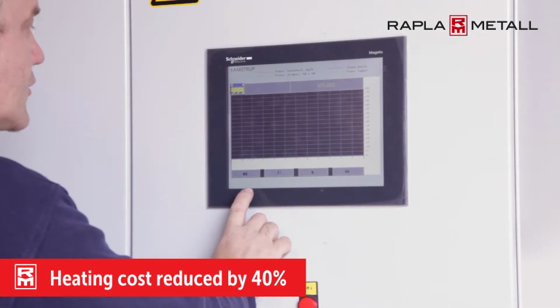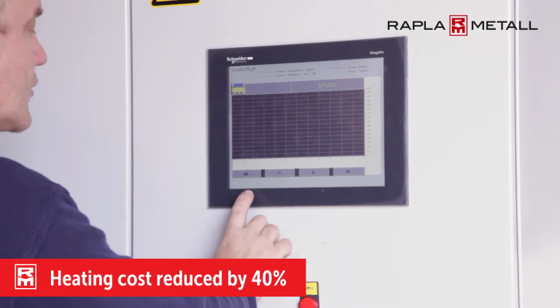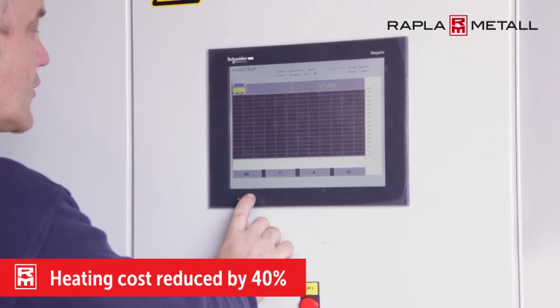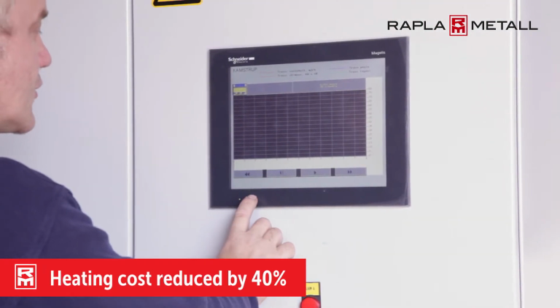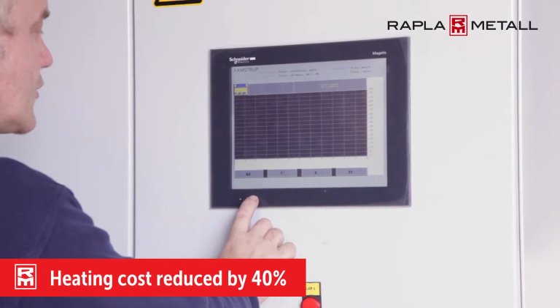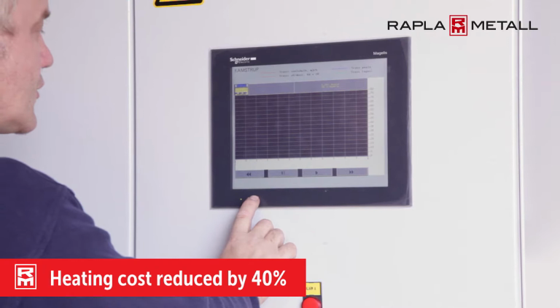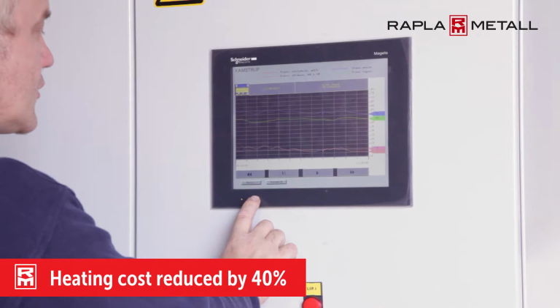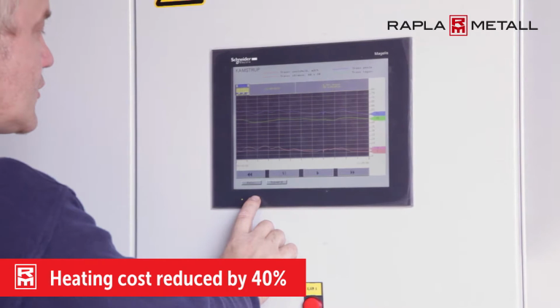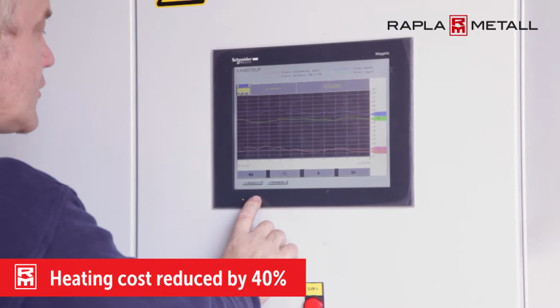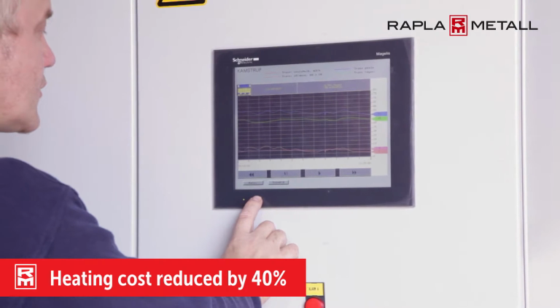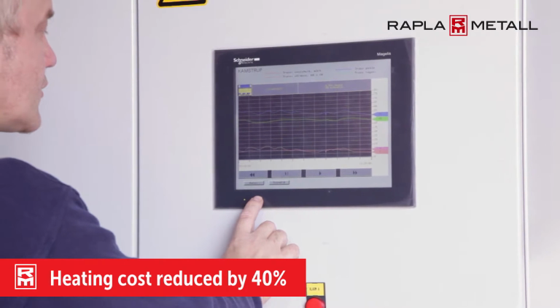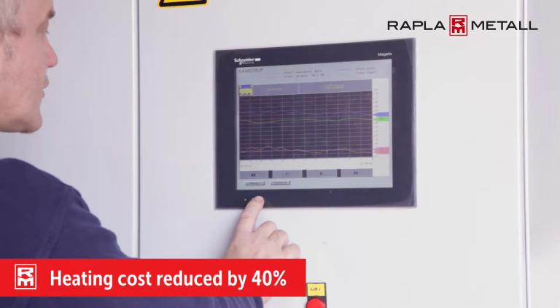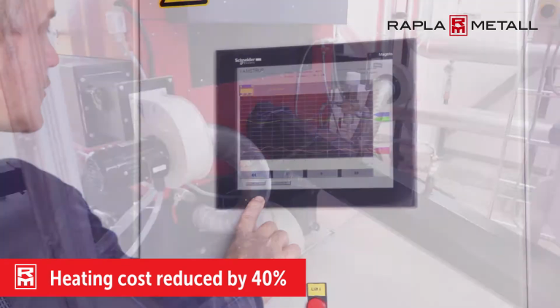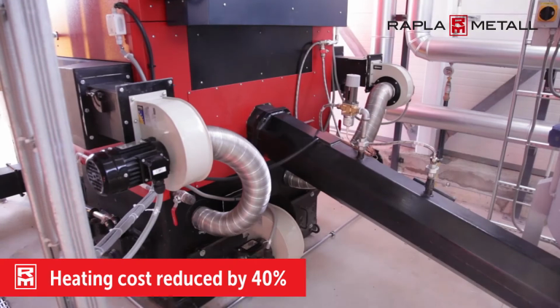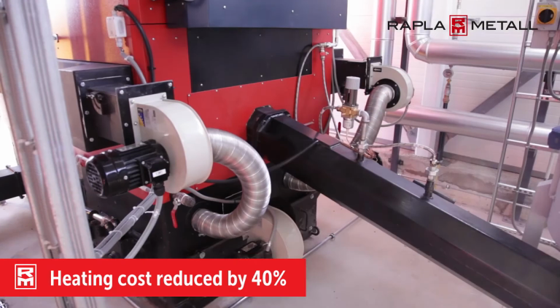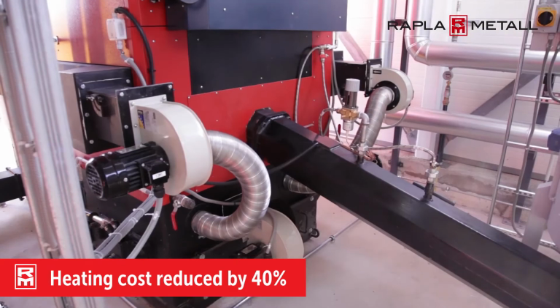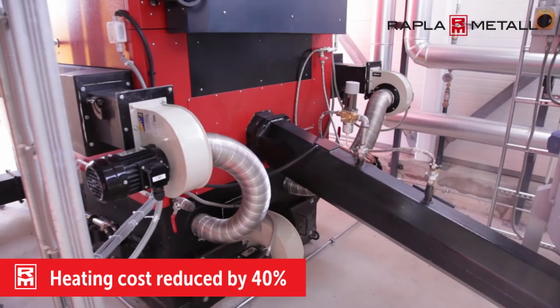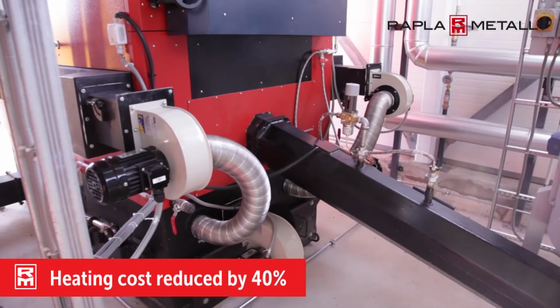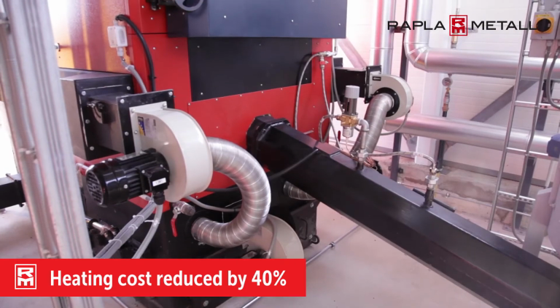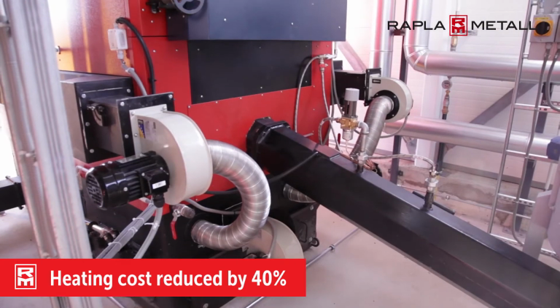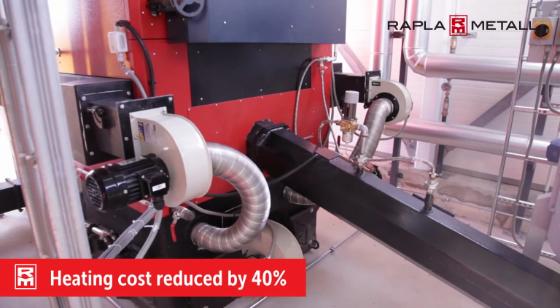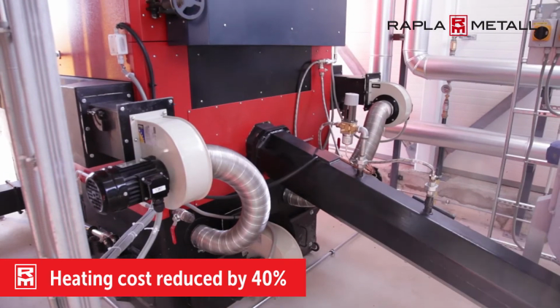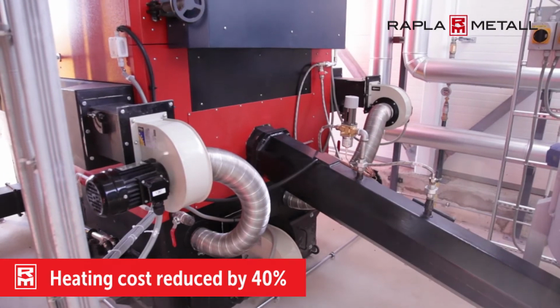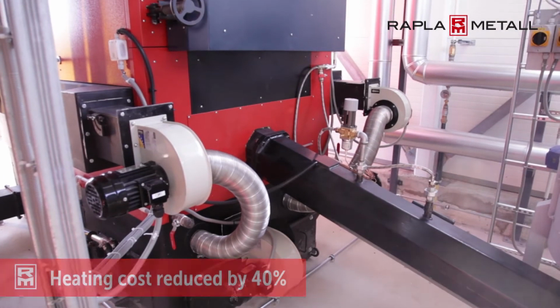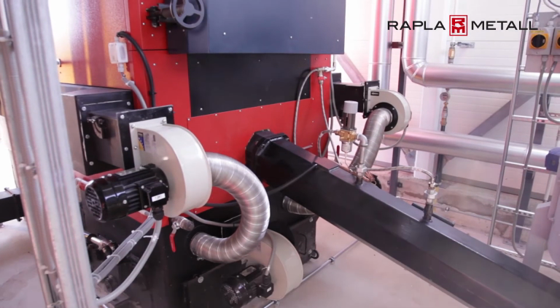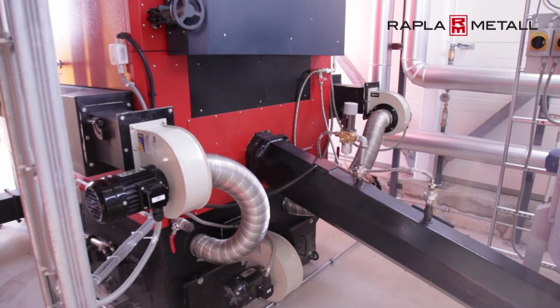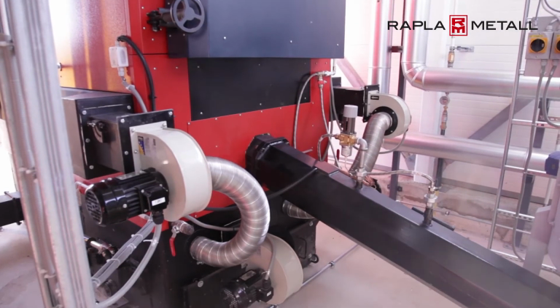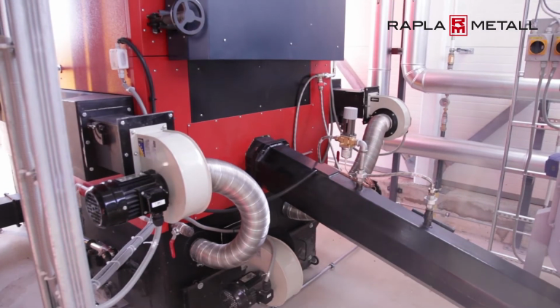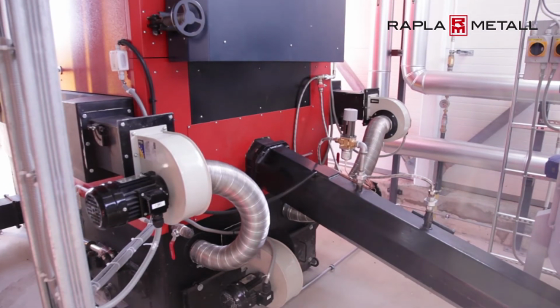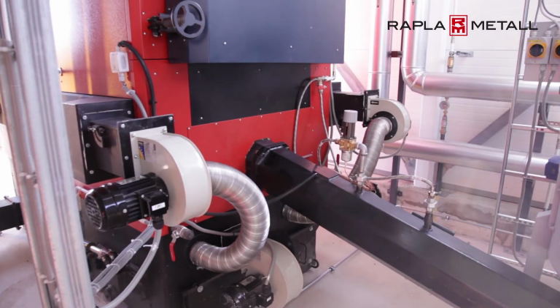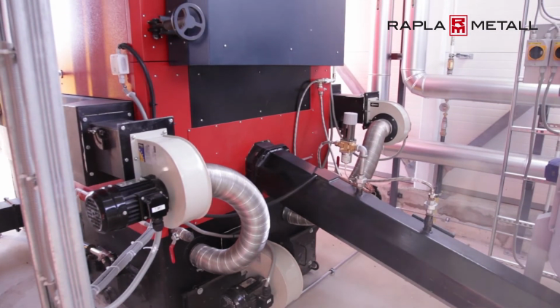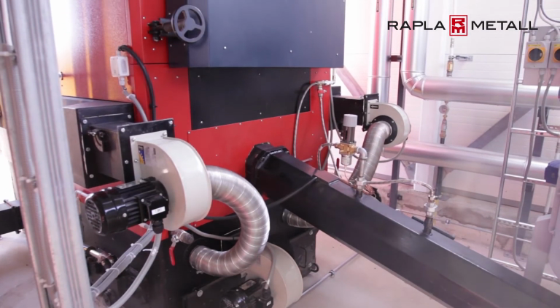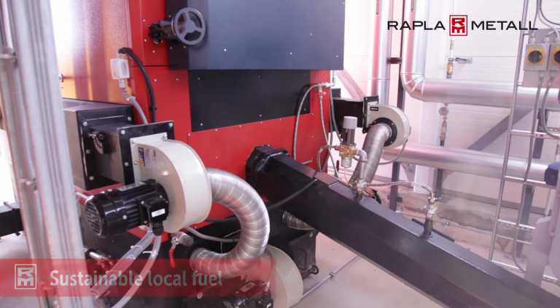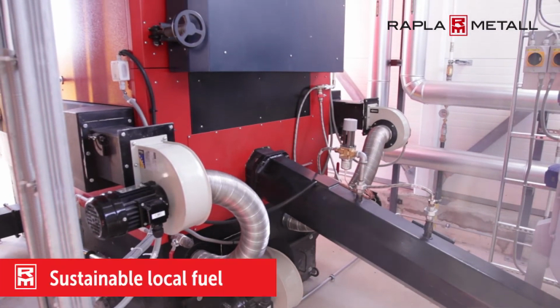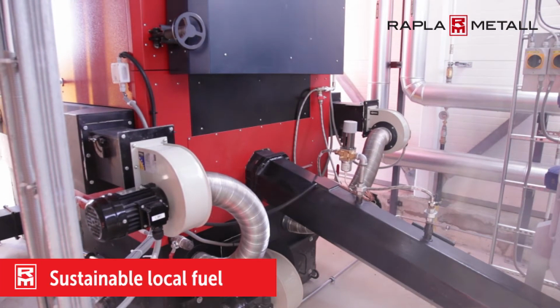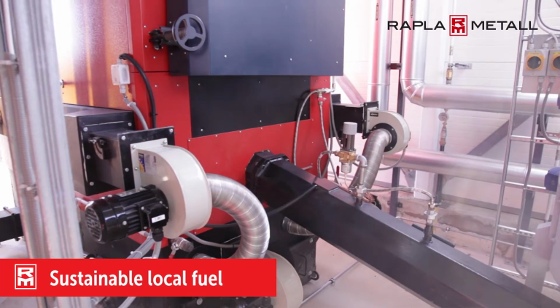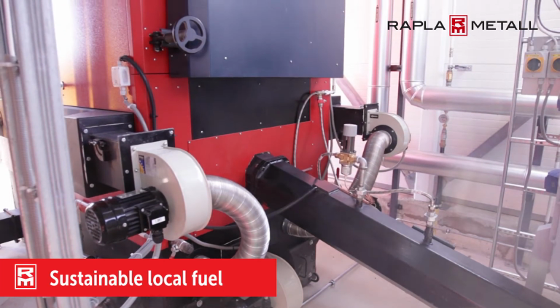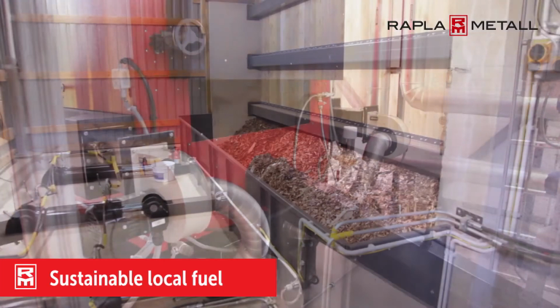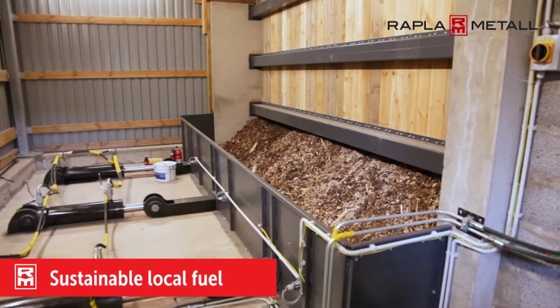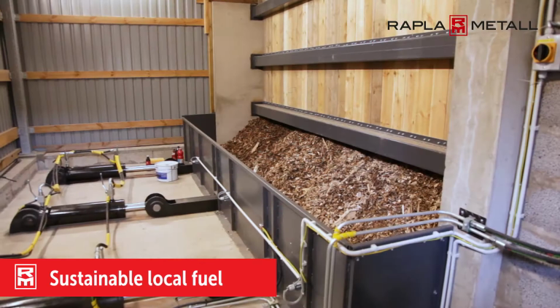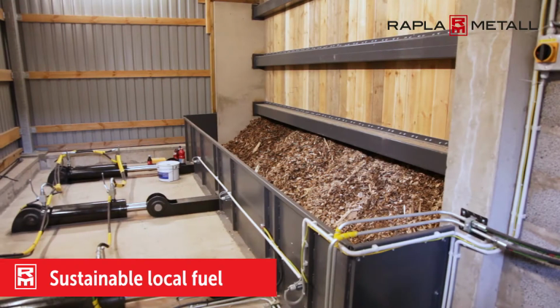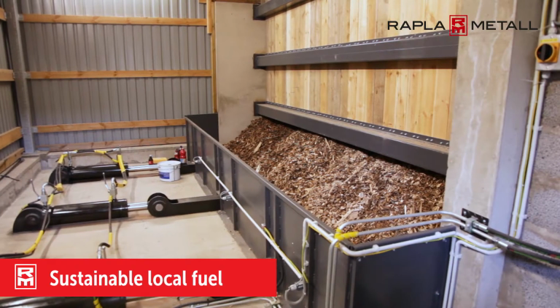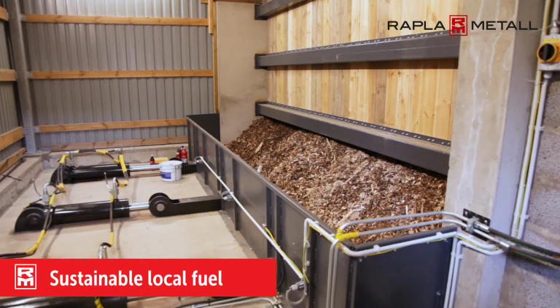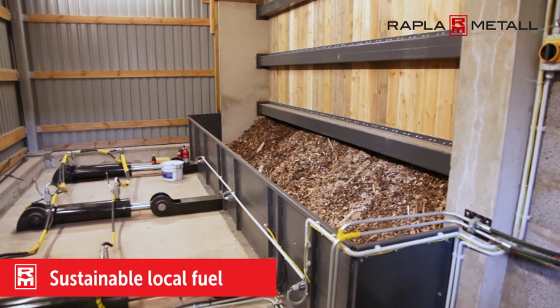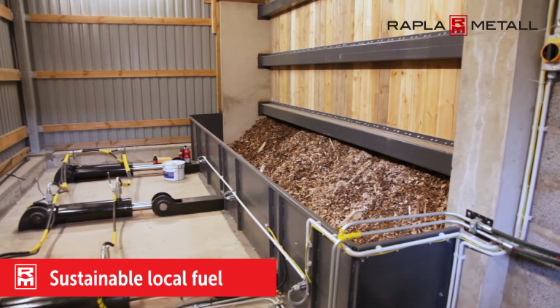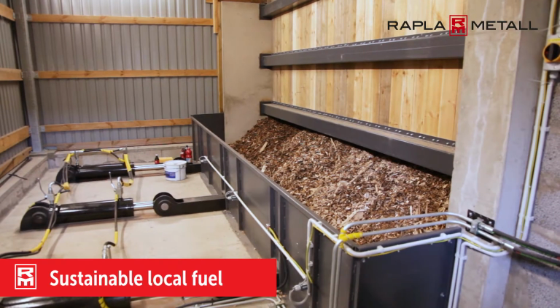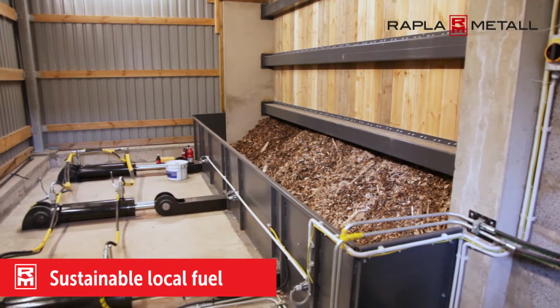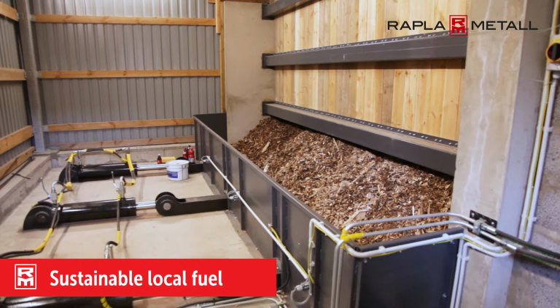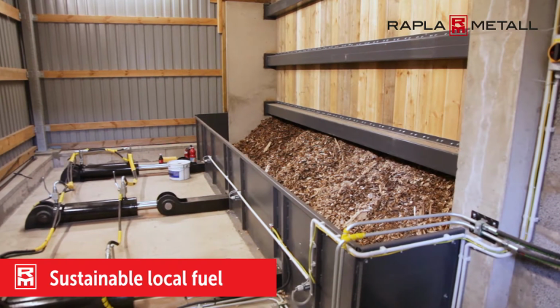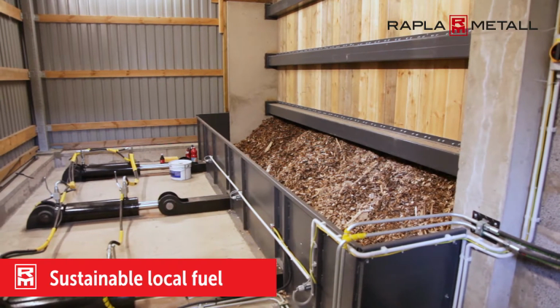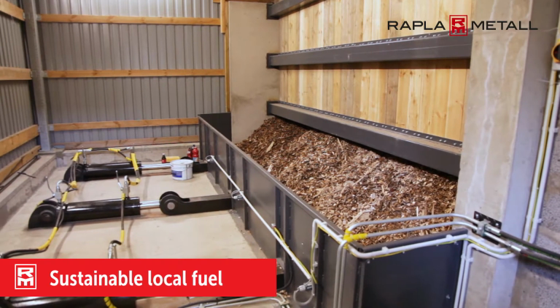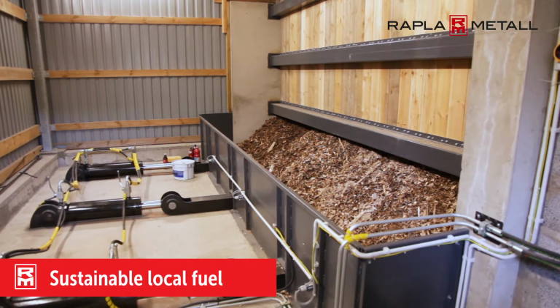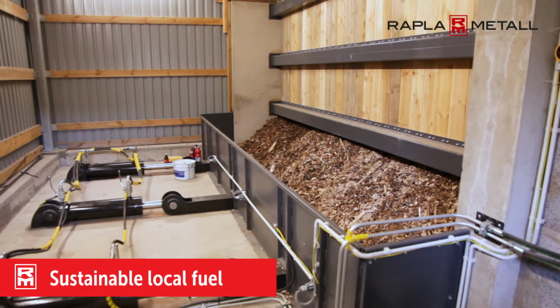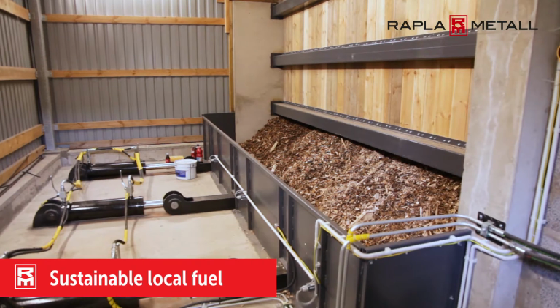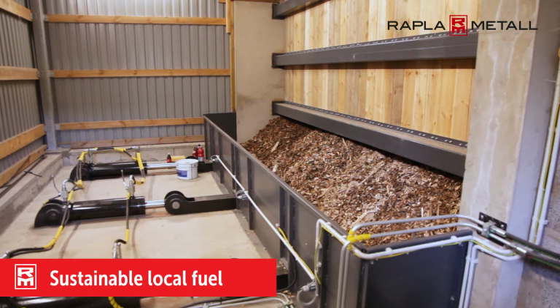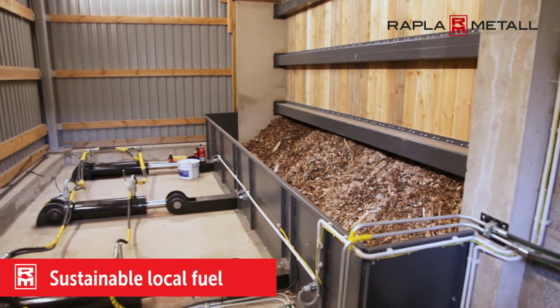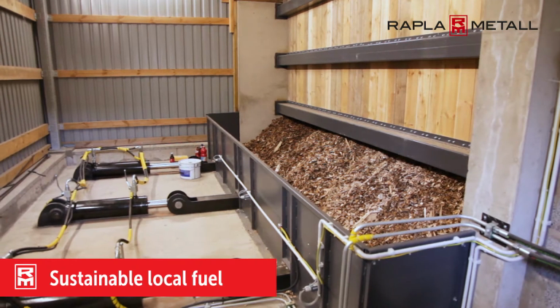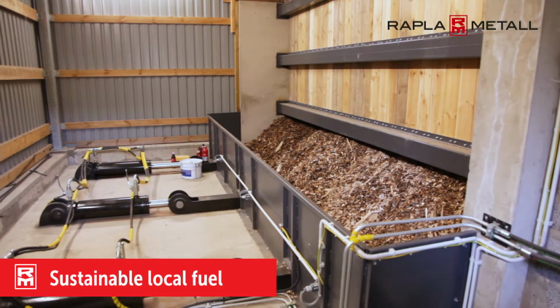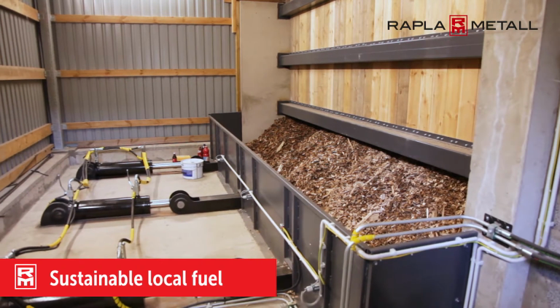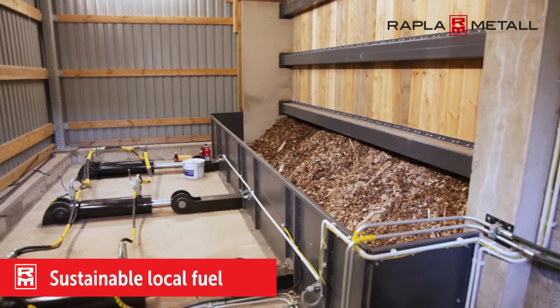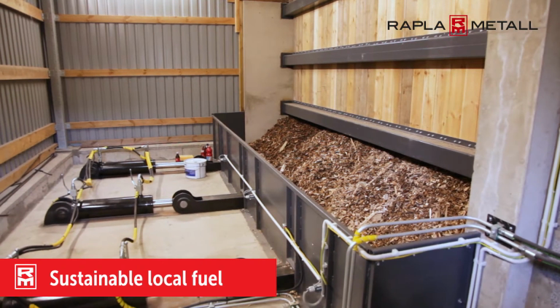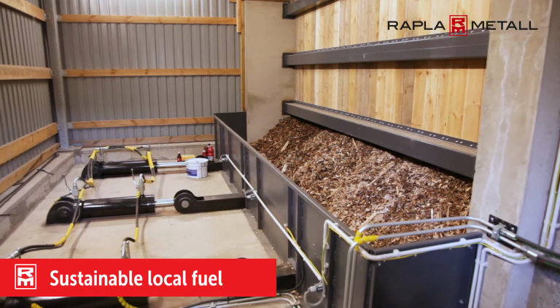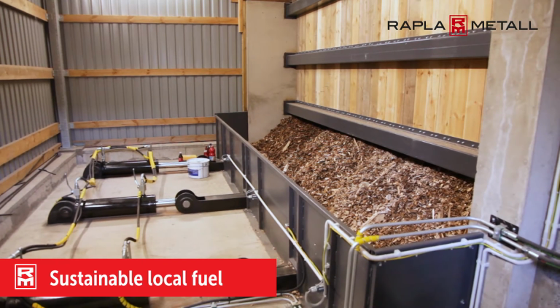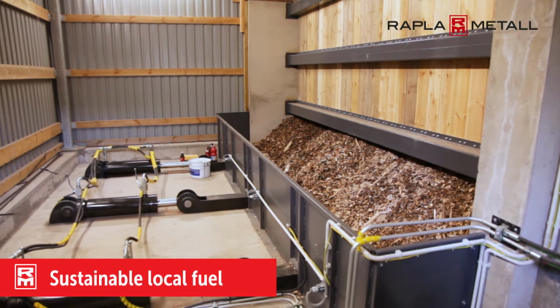The fully automated boiler house reduced the heating costs for an entire village by 40%. It allows the use of various local fuels and is a sustainable heating option for decades.